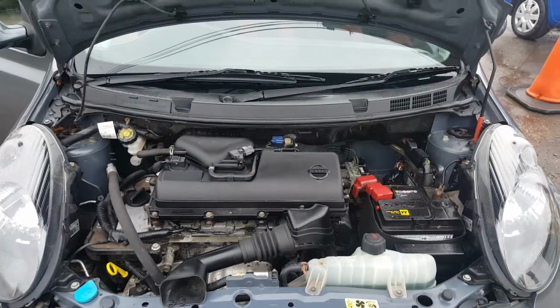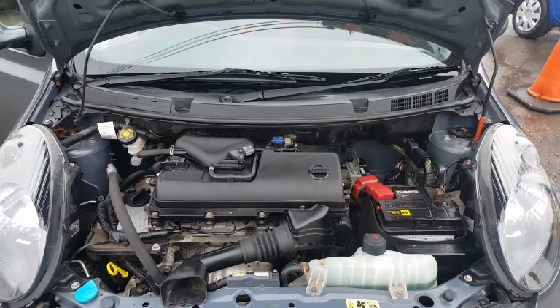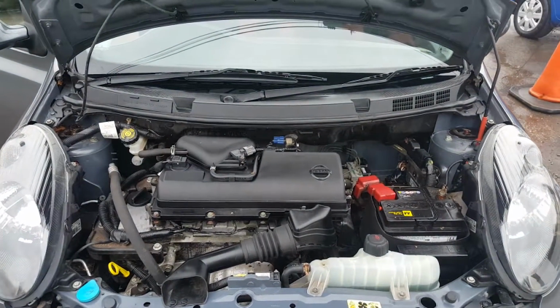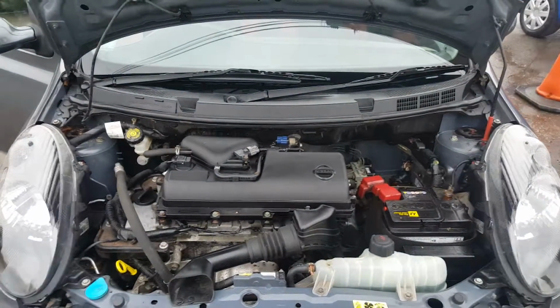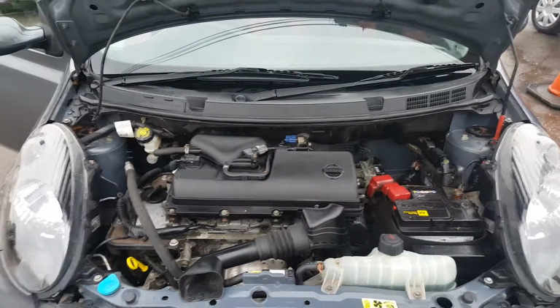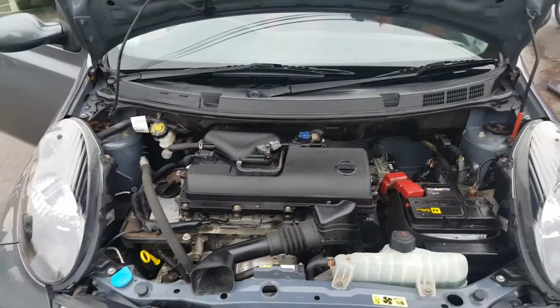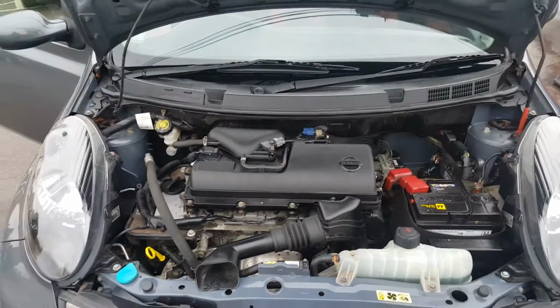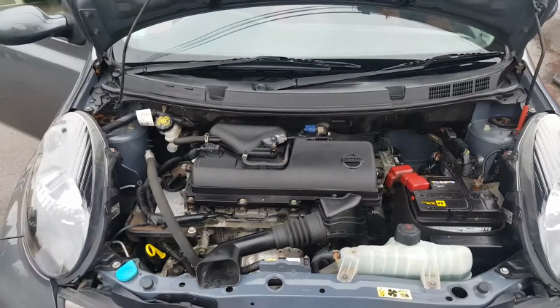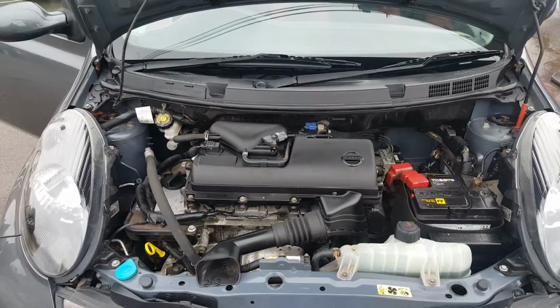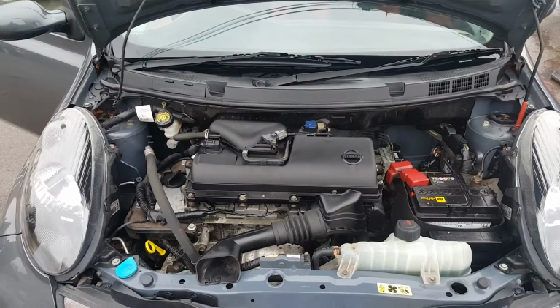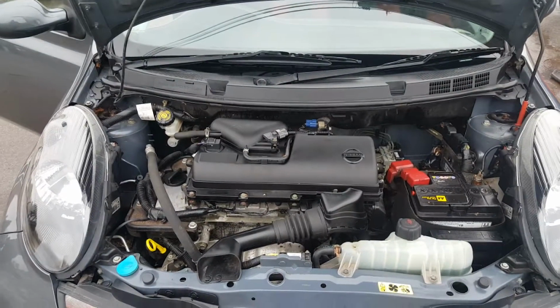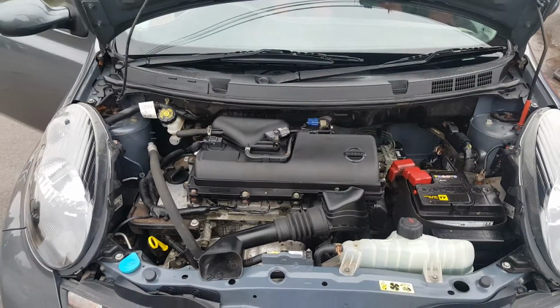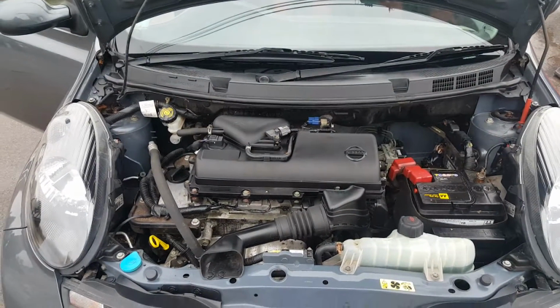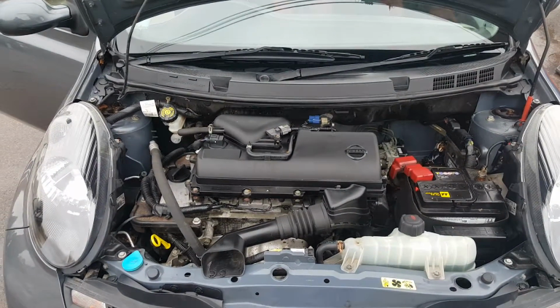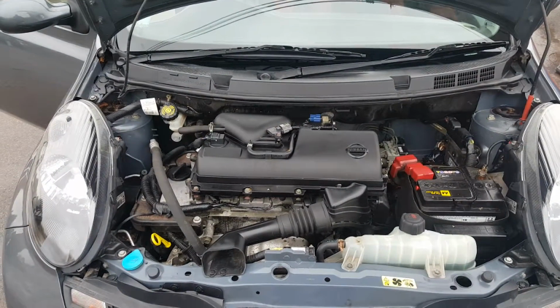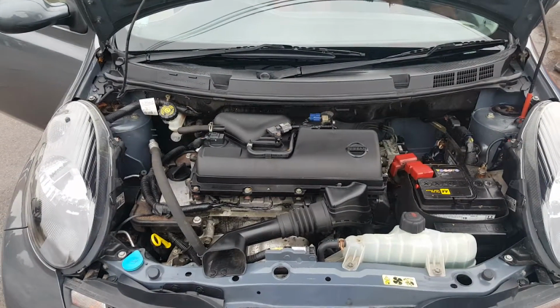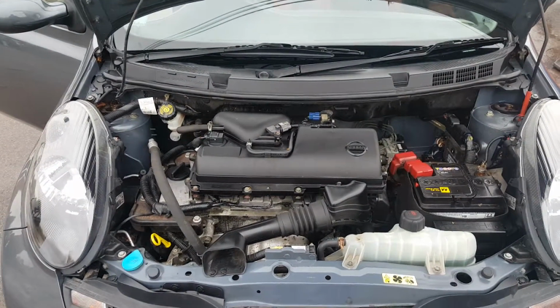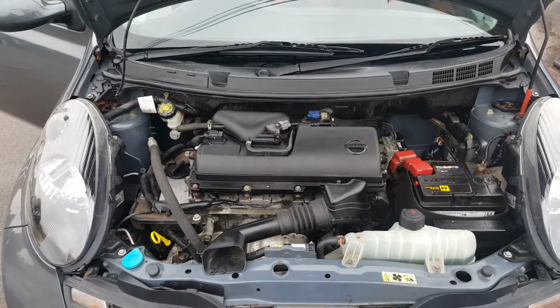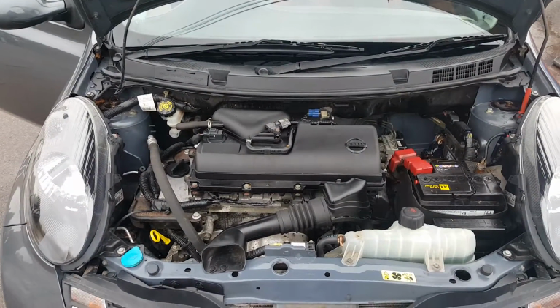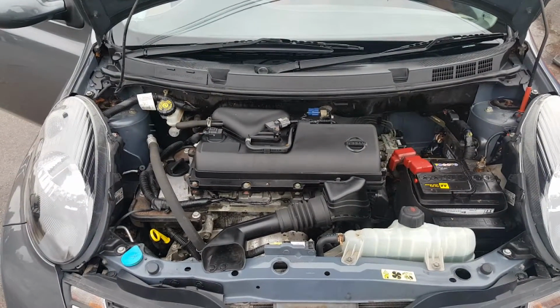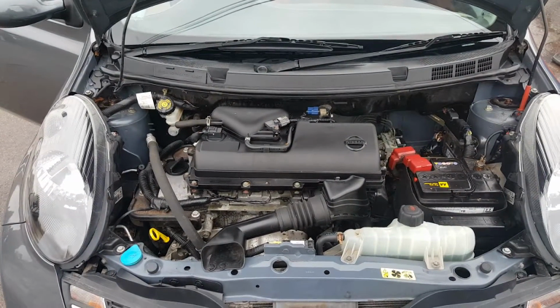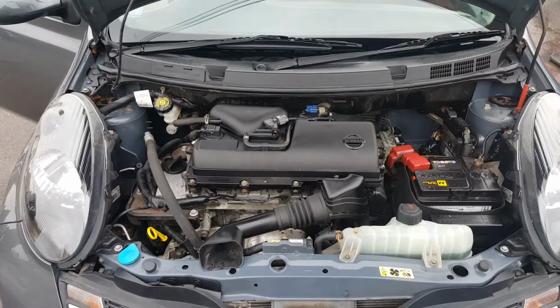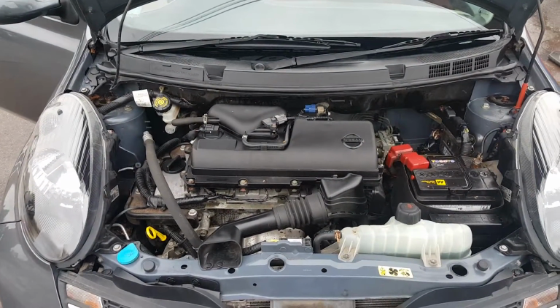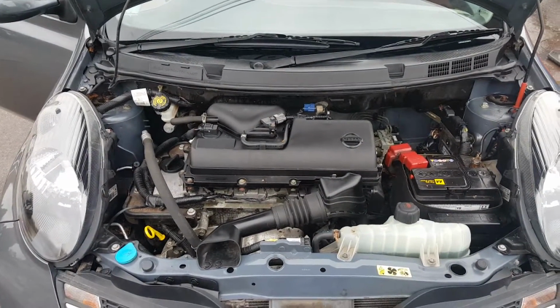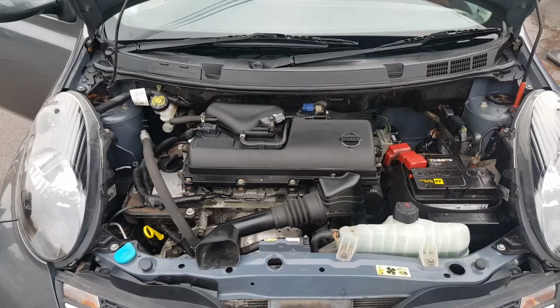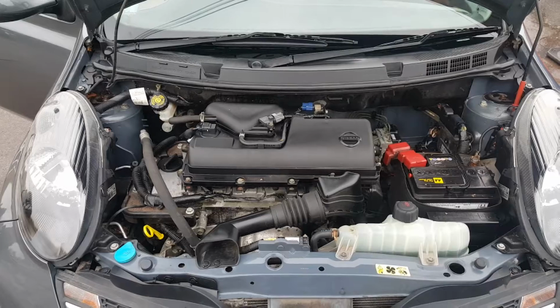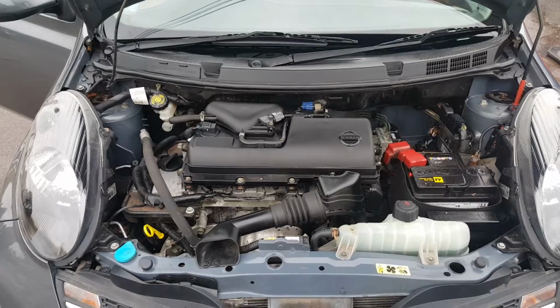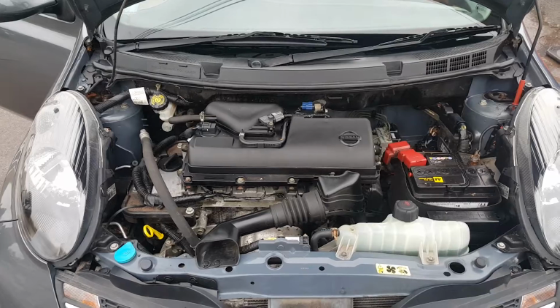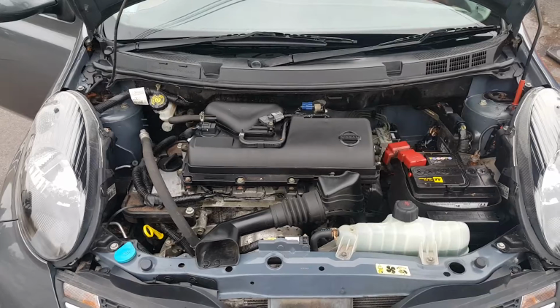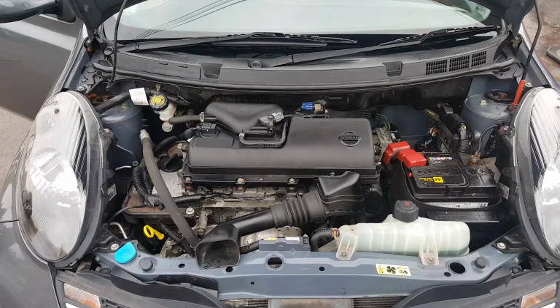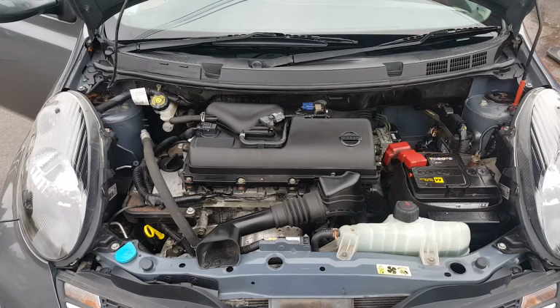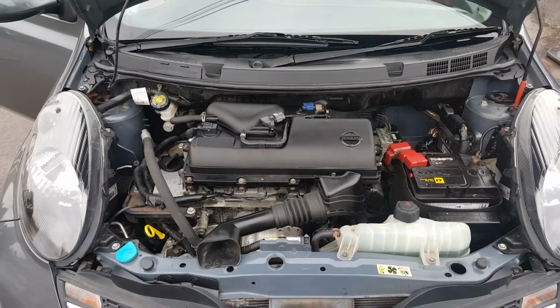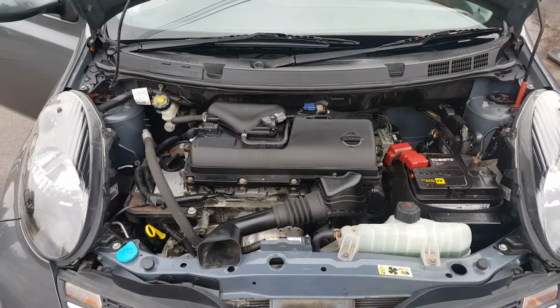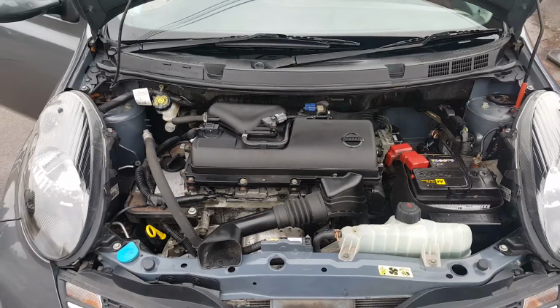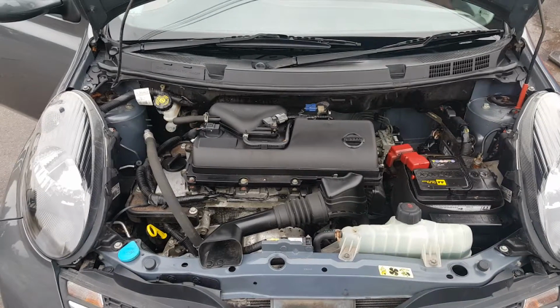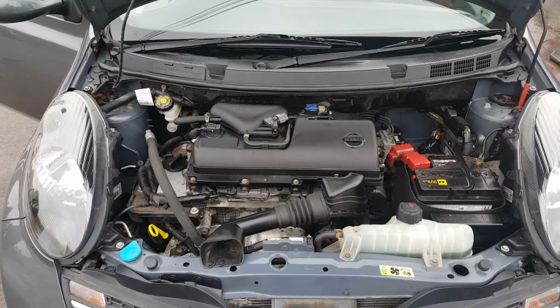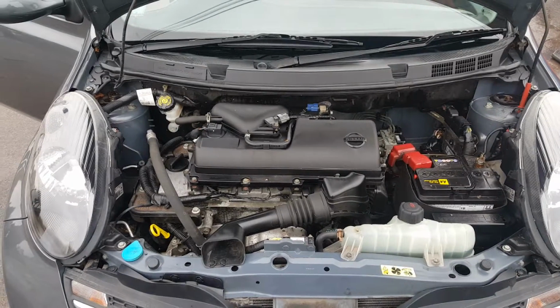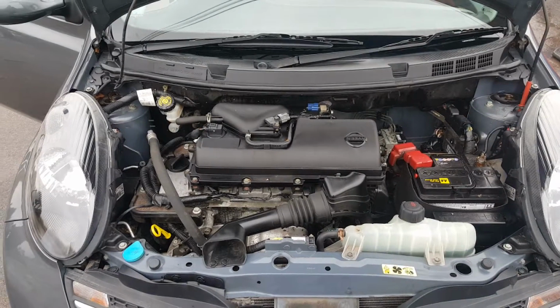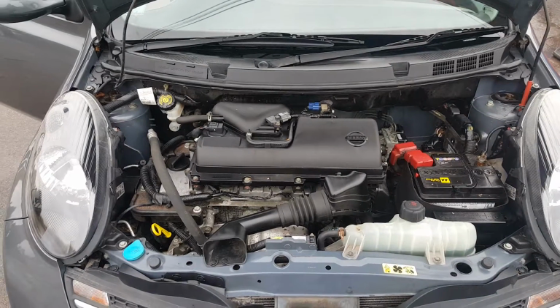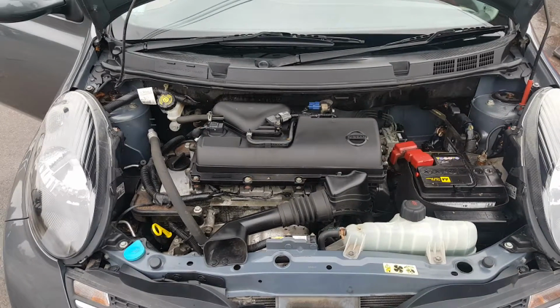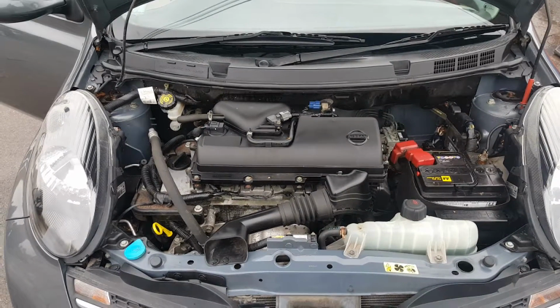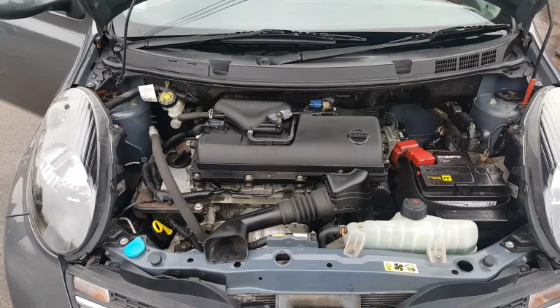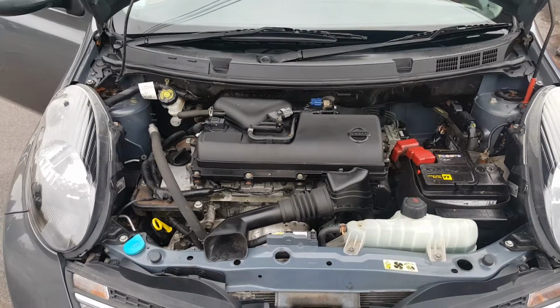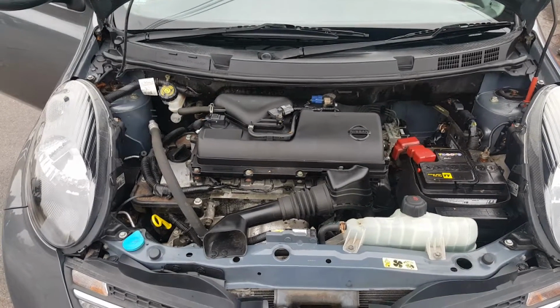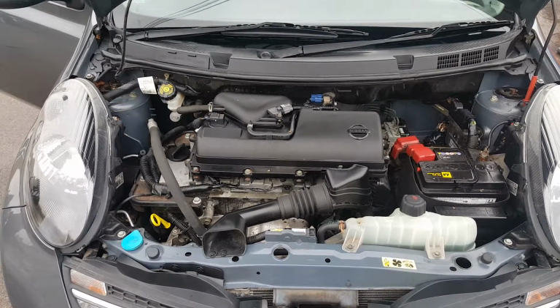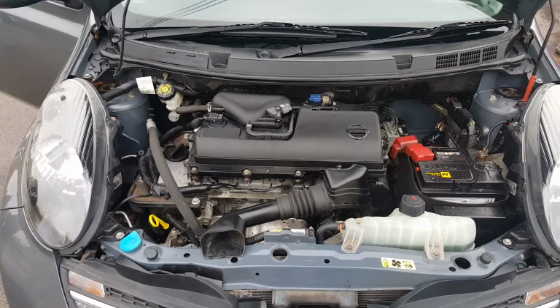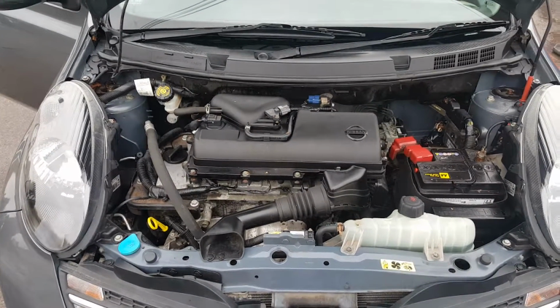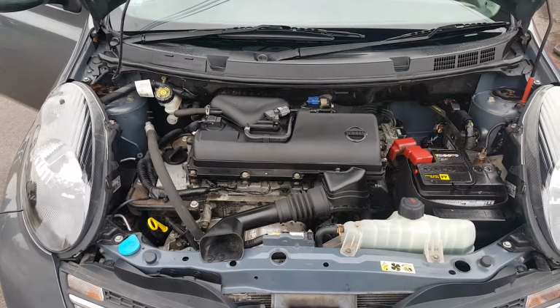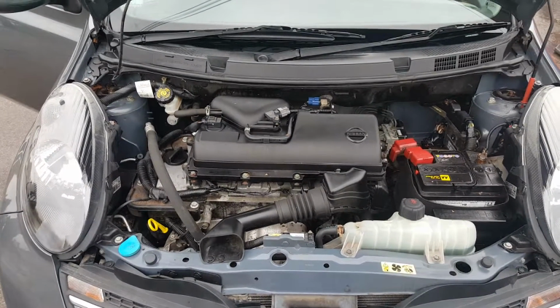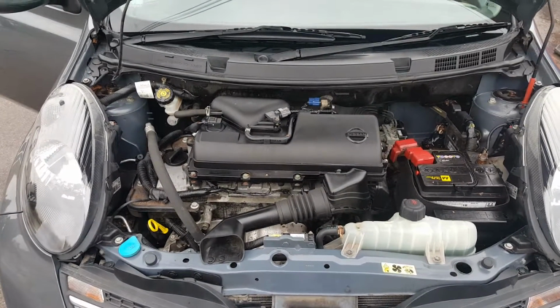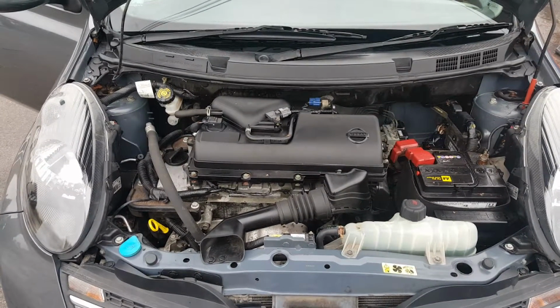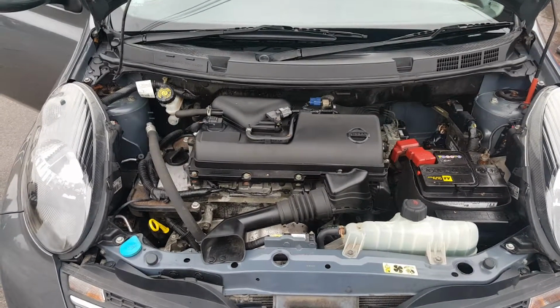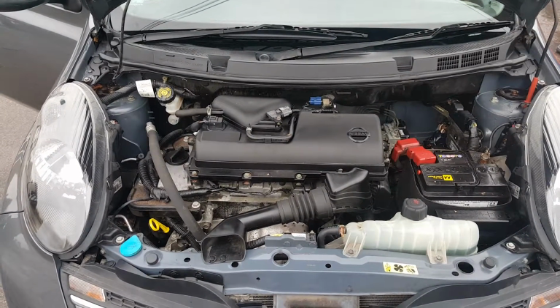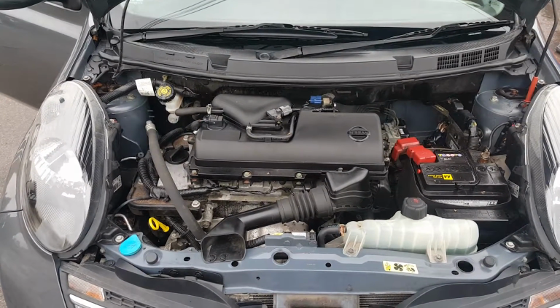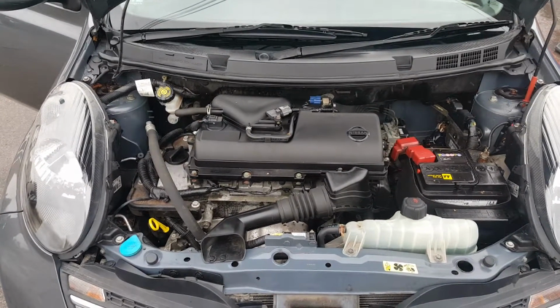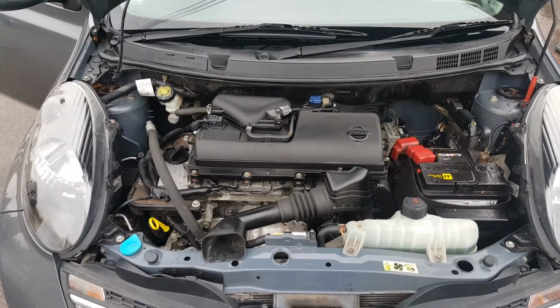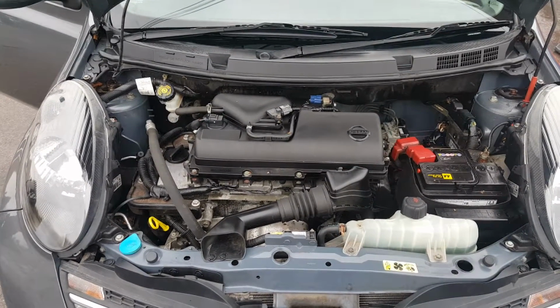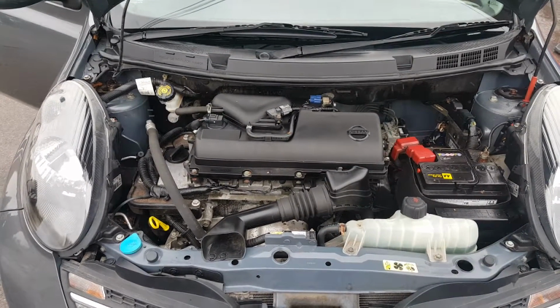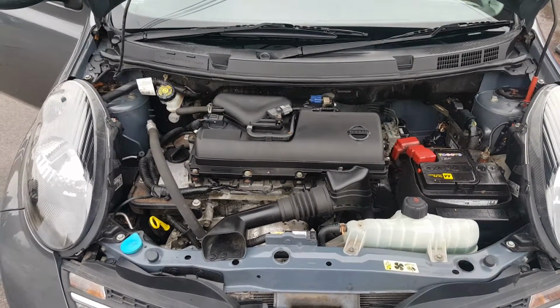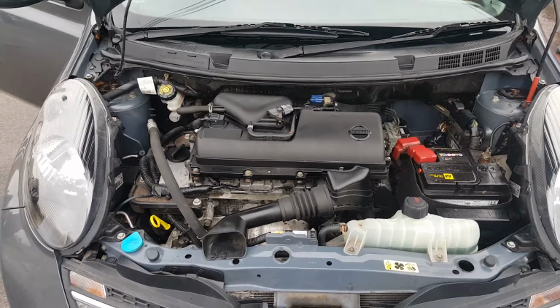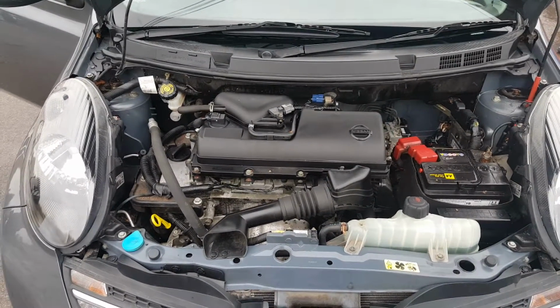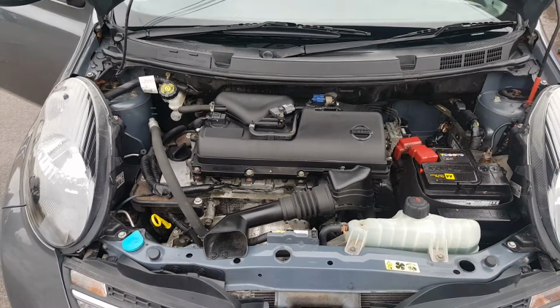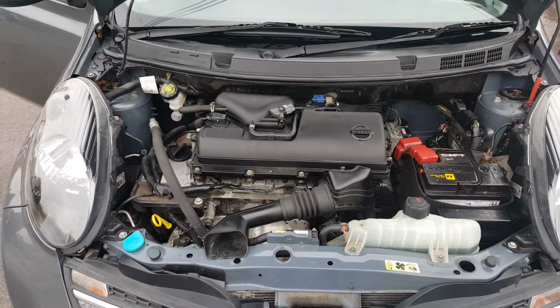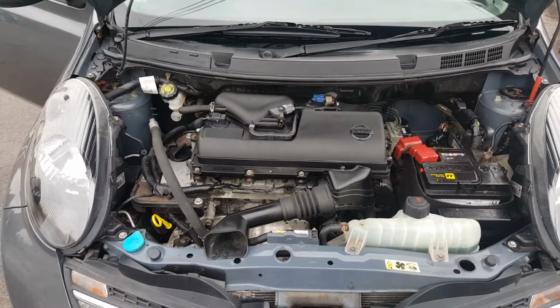Looking under the bonnet, there's the little 1.2 petrol engine which, in our experience, we've found to be very reliable, economical, and also cheap to insure.